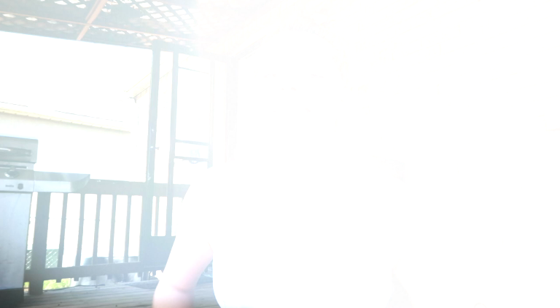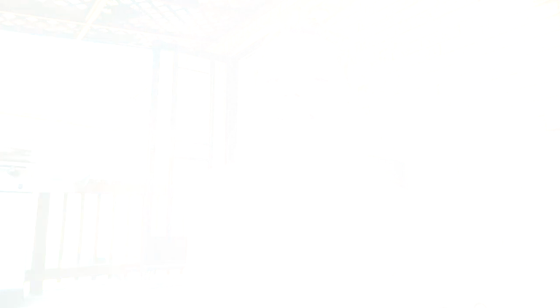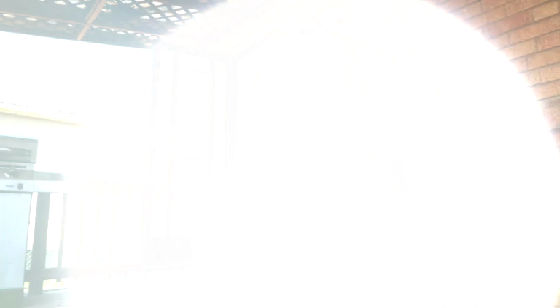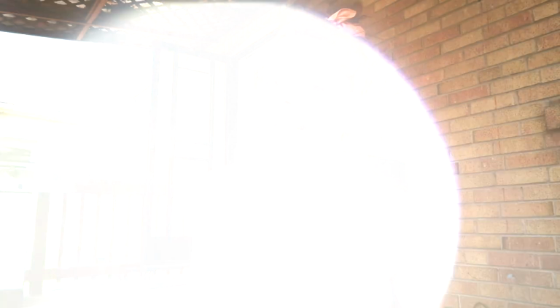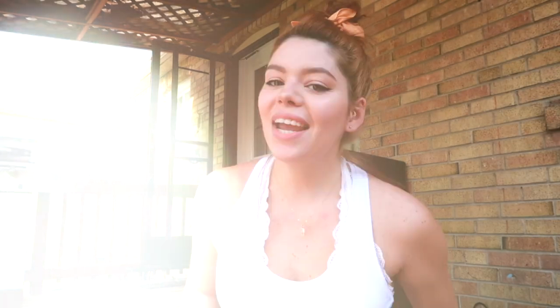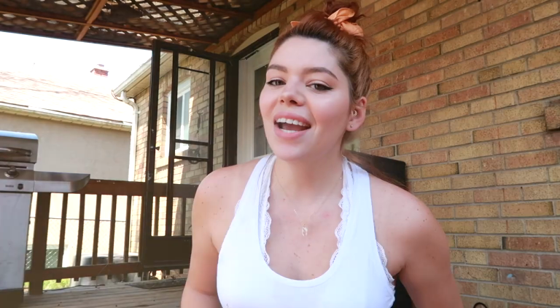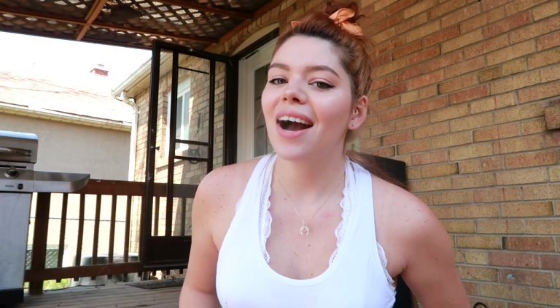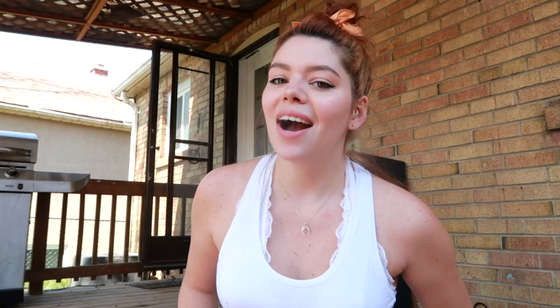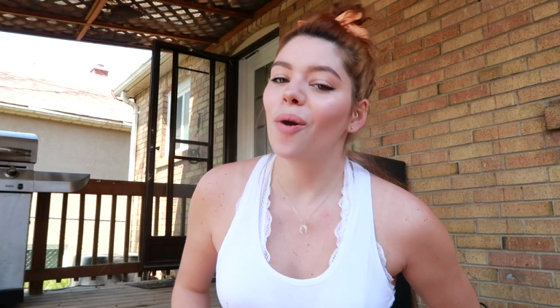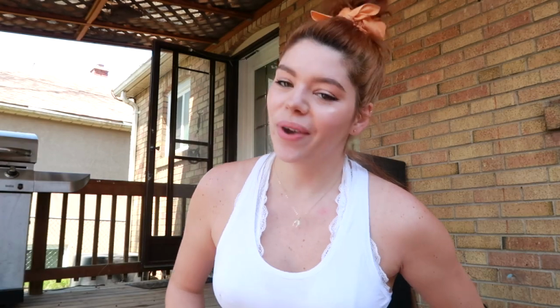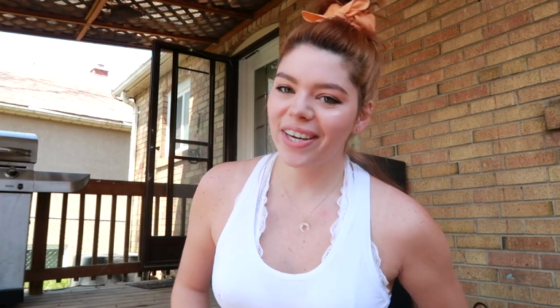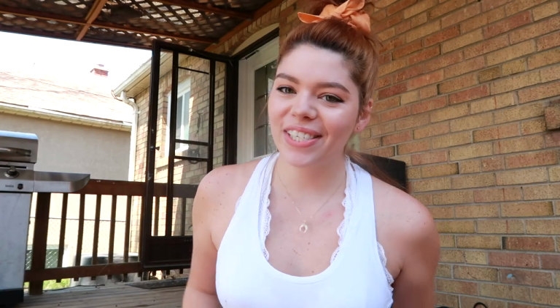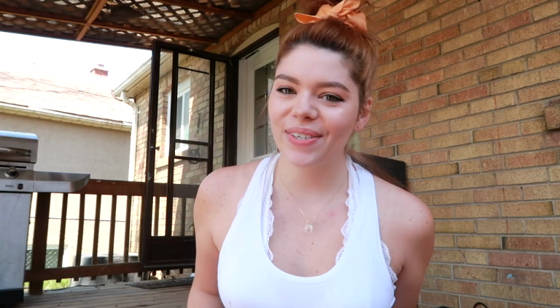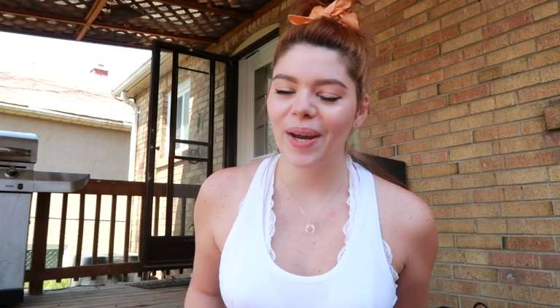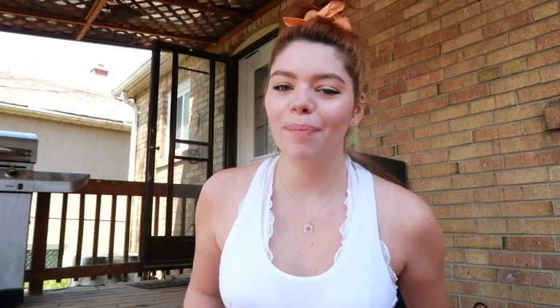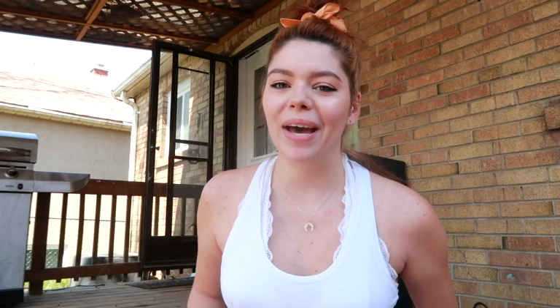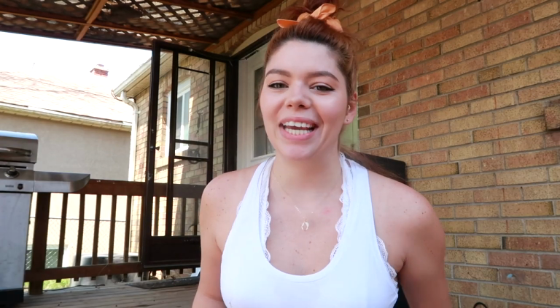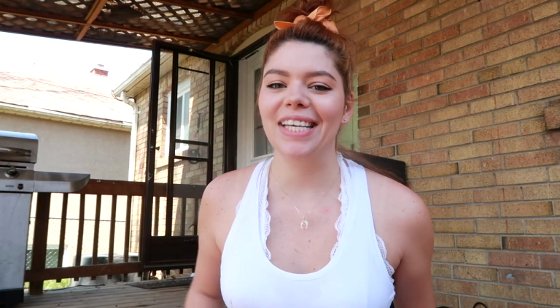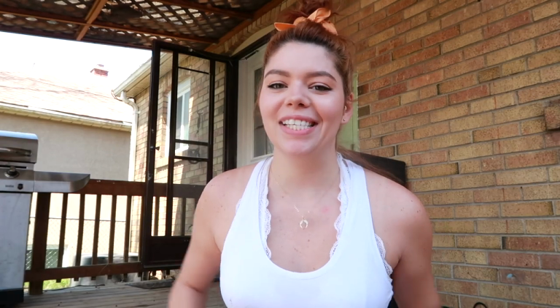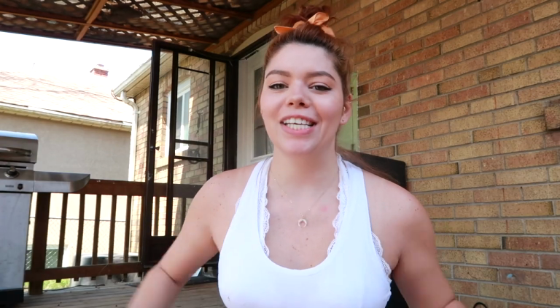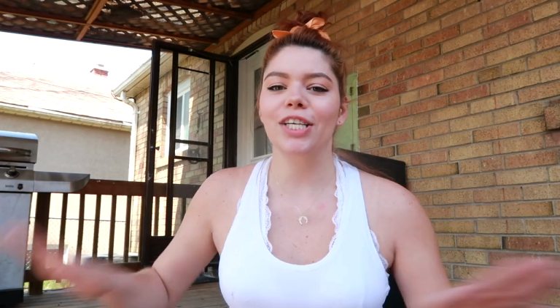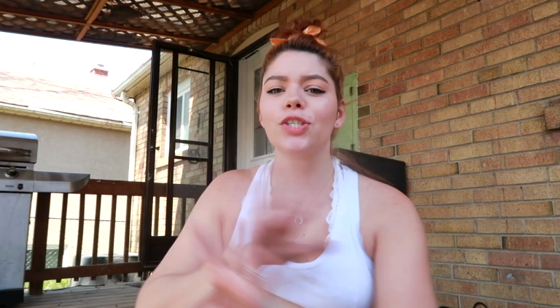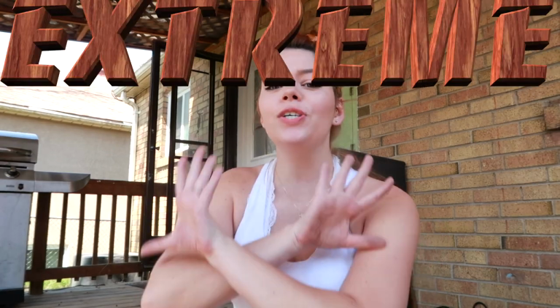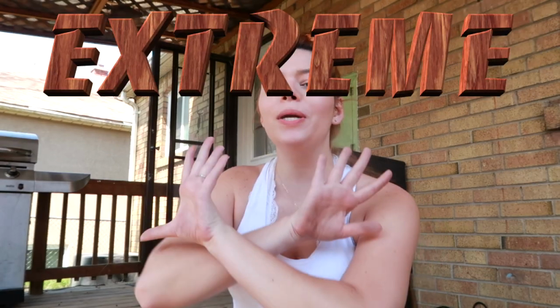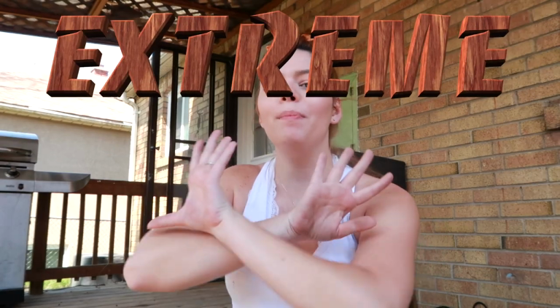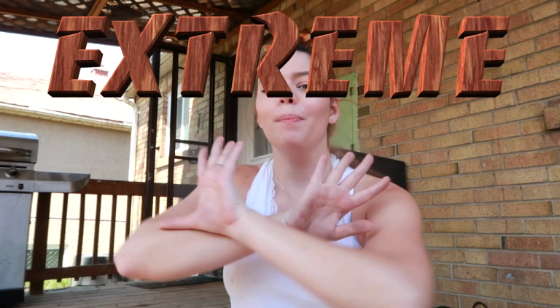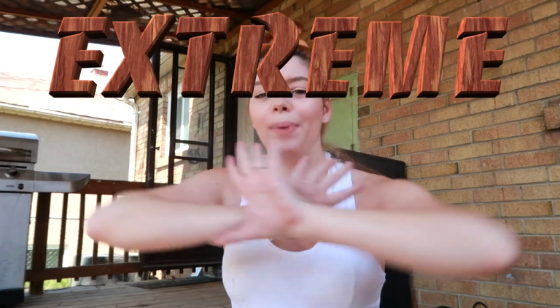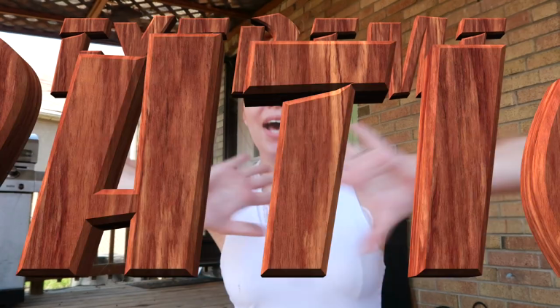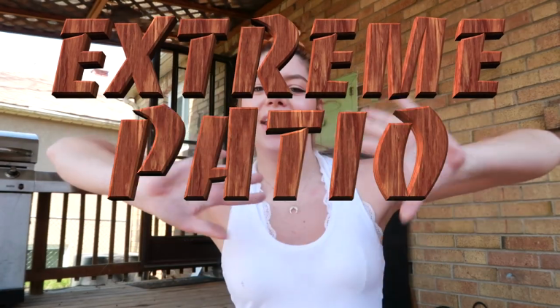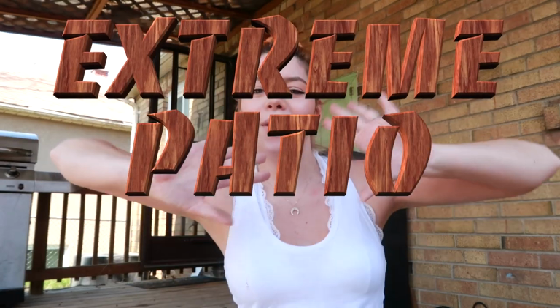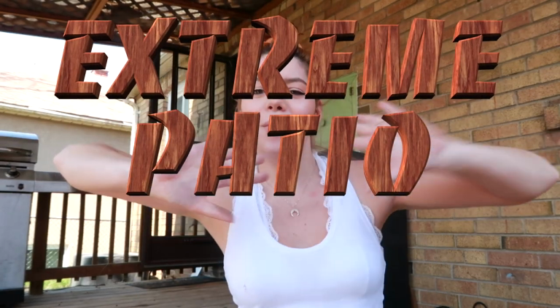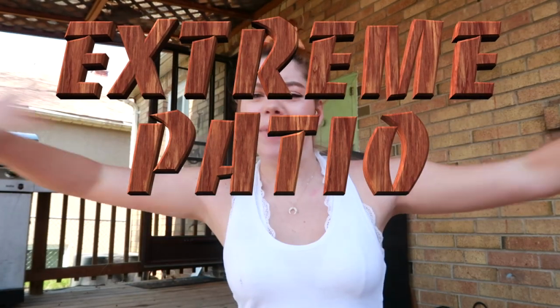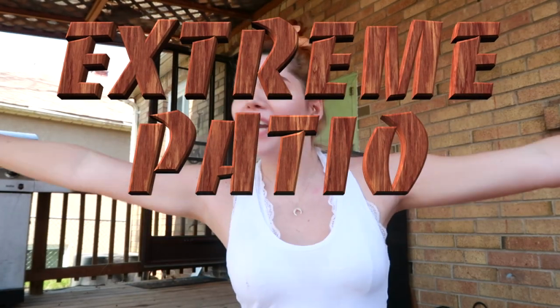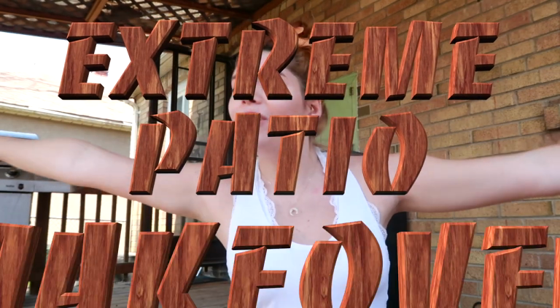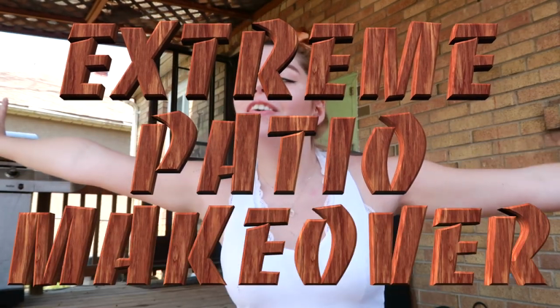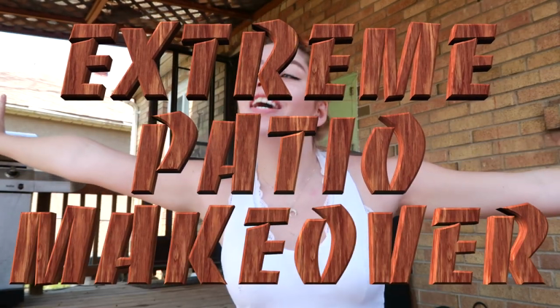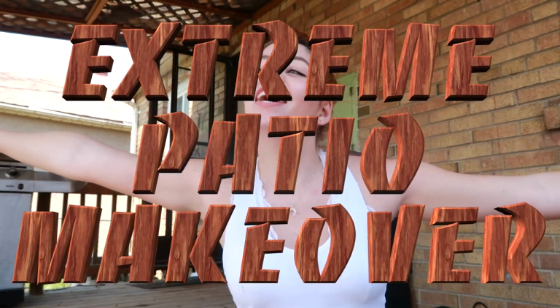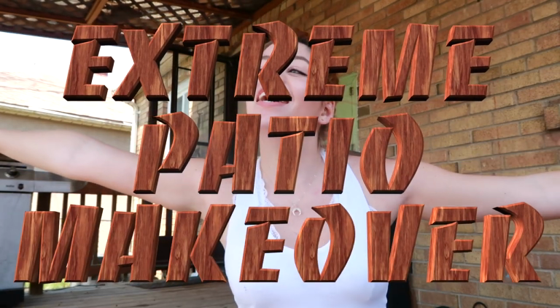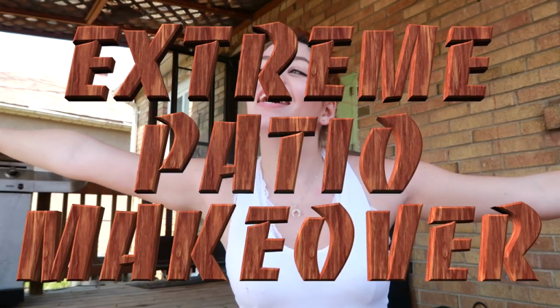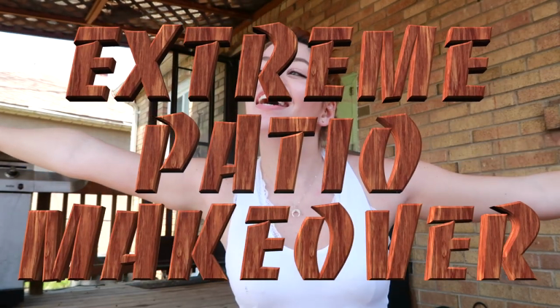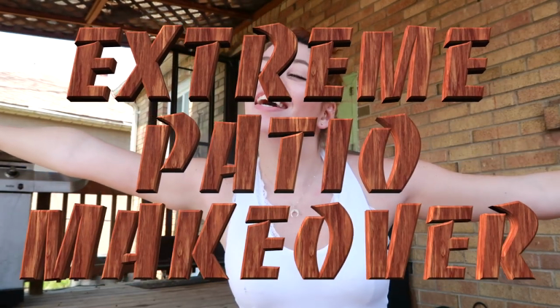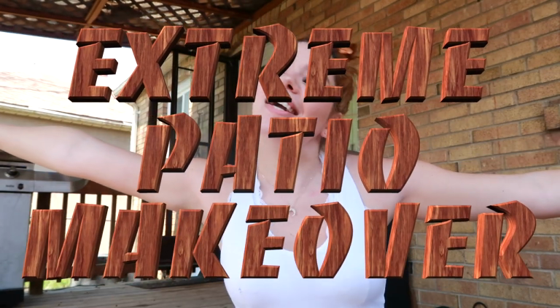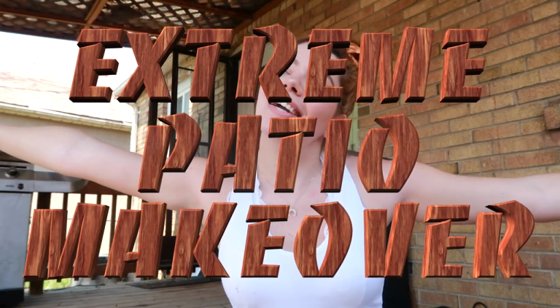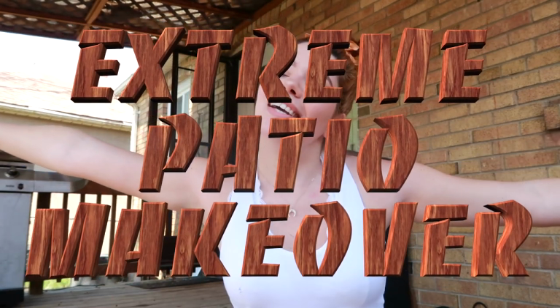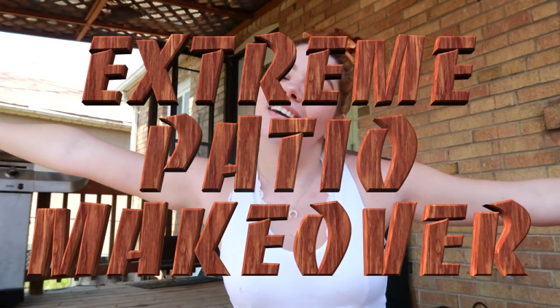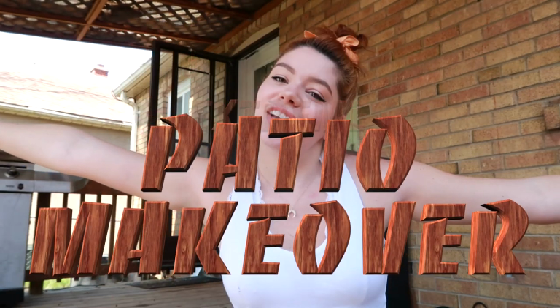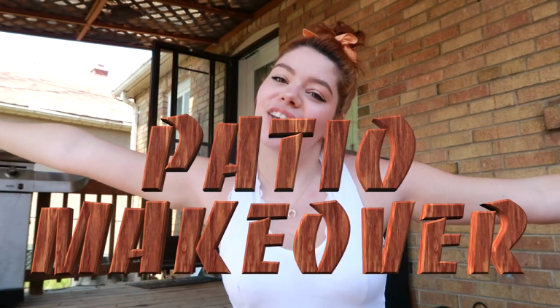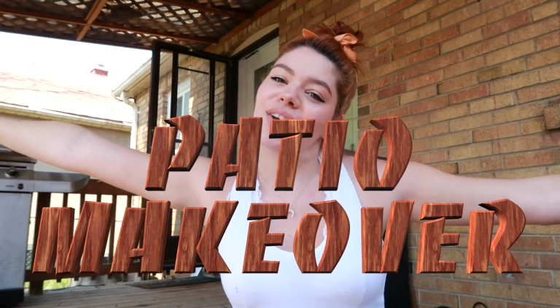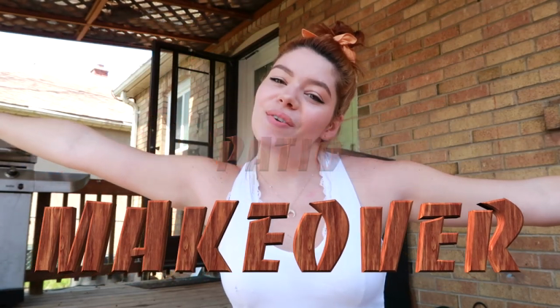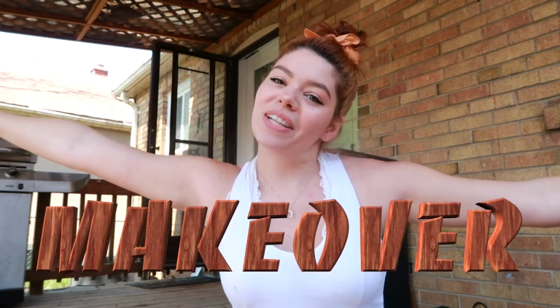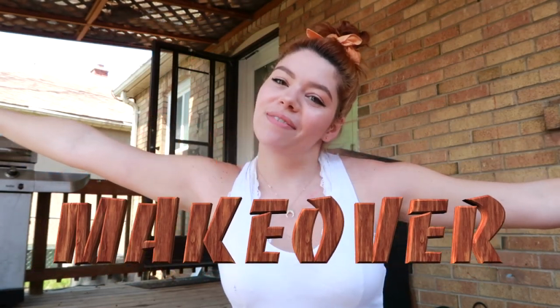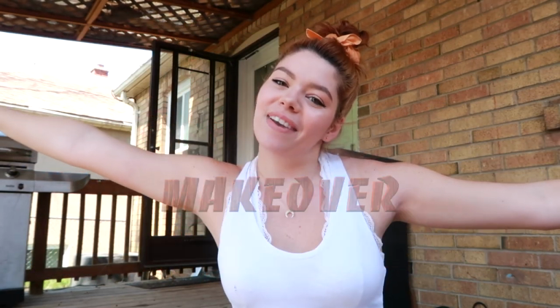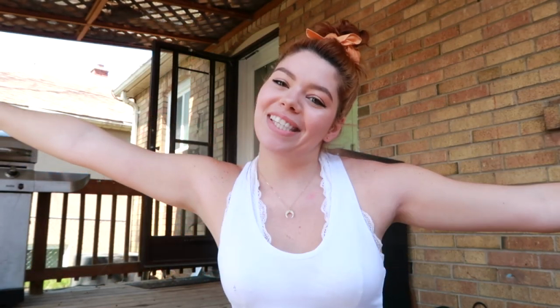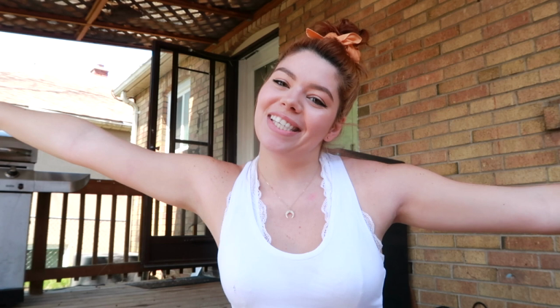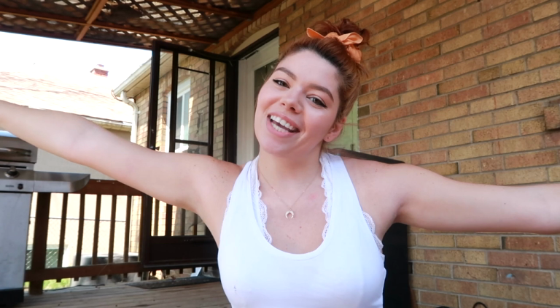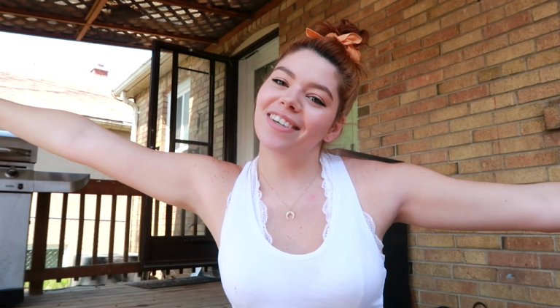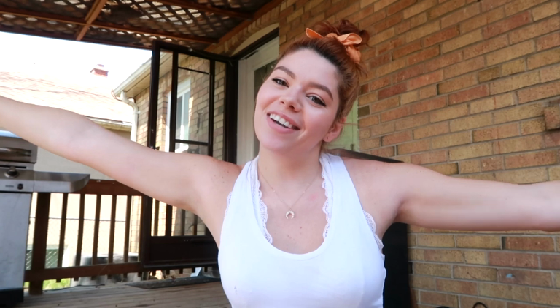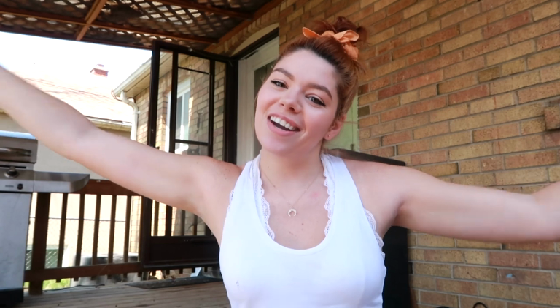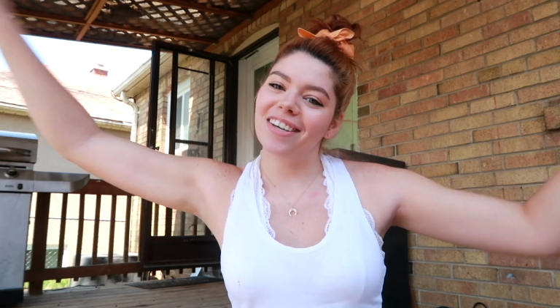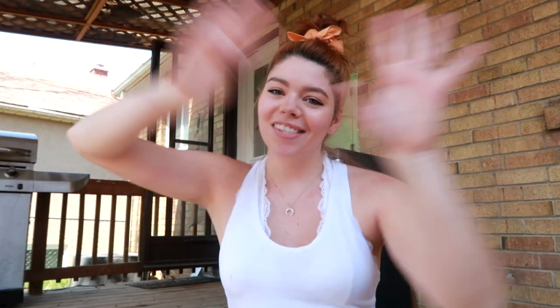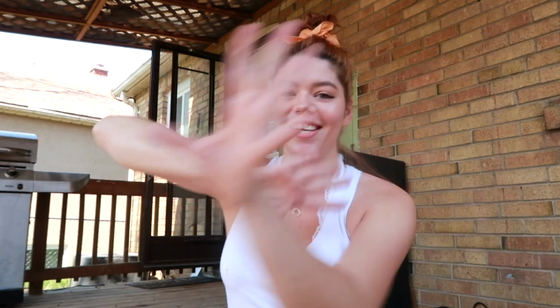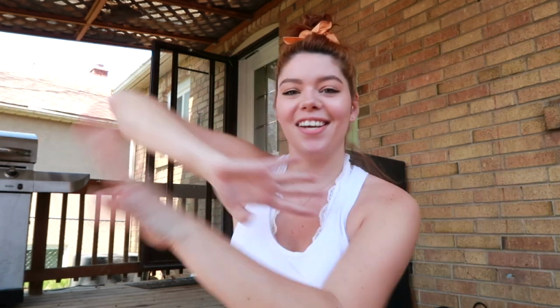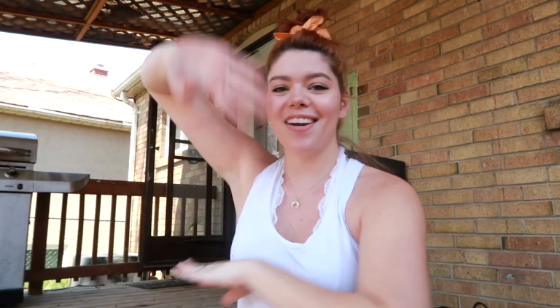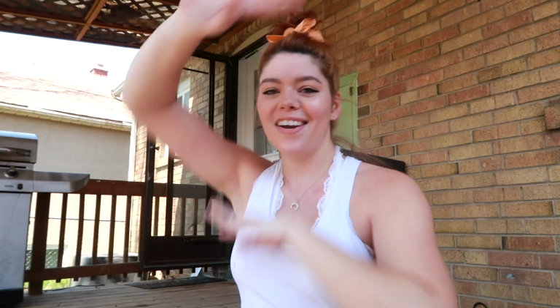Today we are doing Becky's extreme patio makeover. Cute, really fancy title cards here.